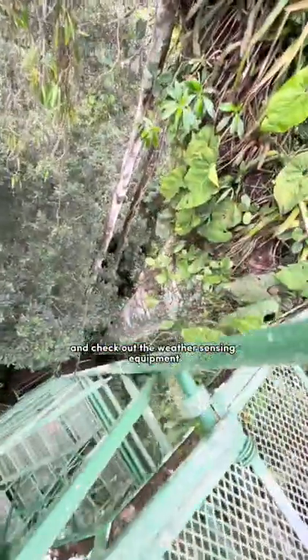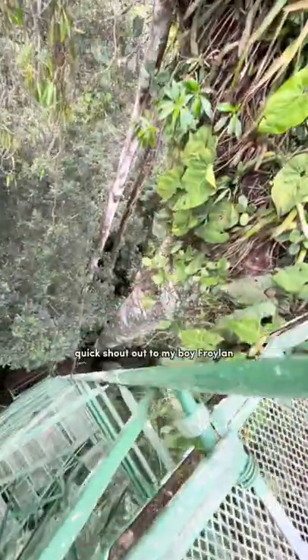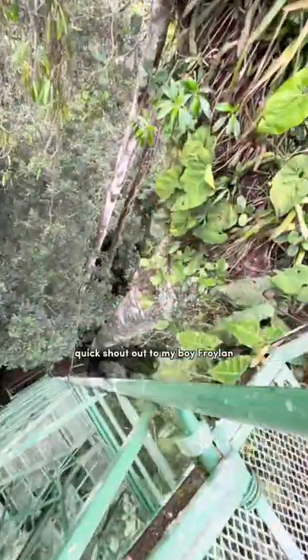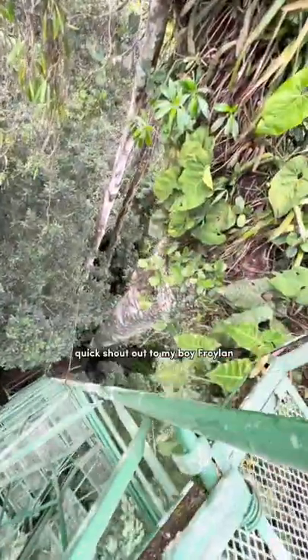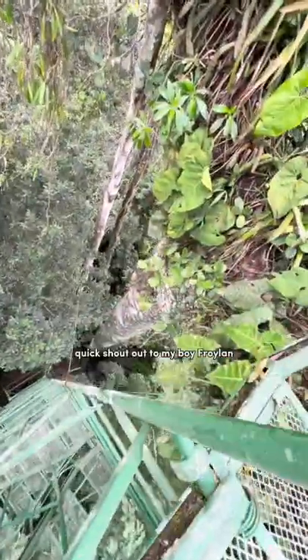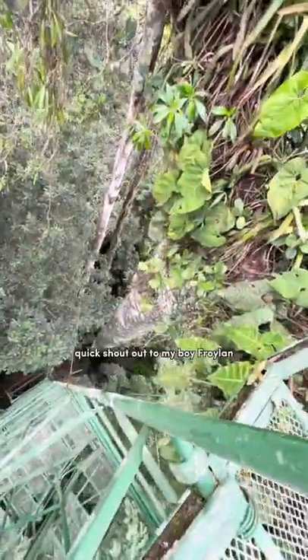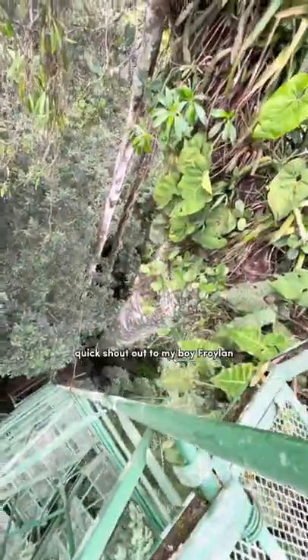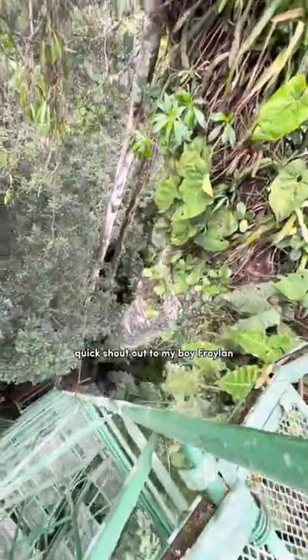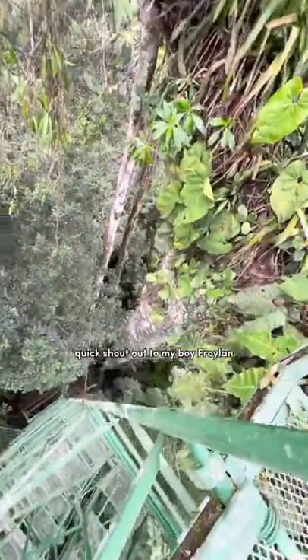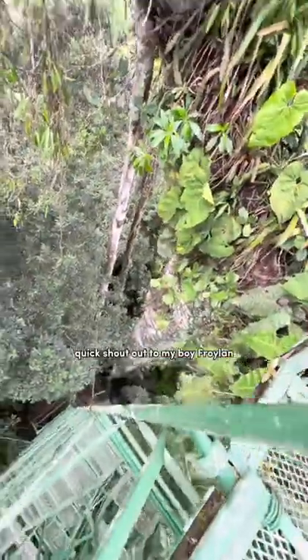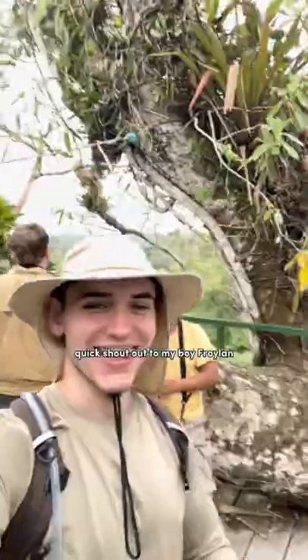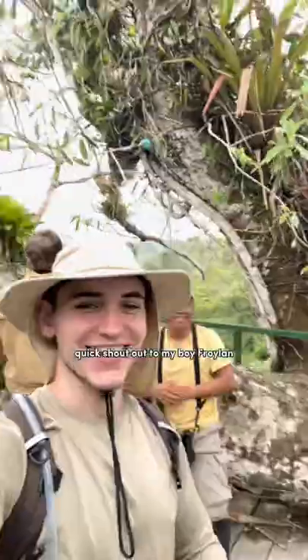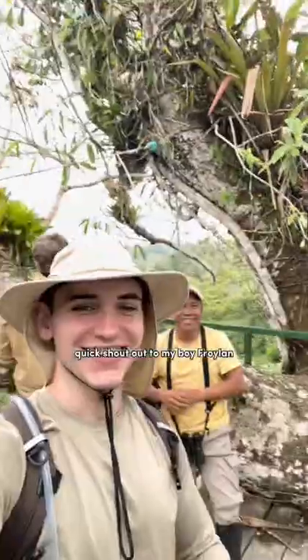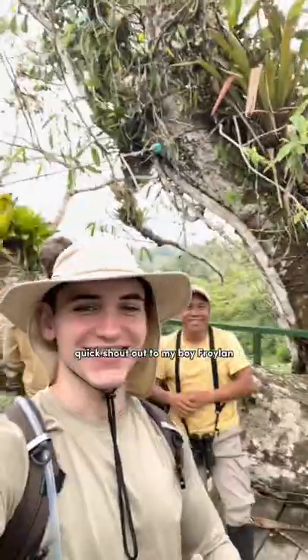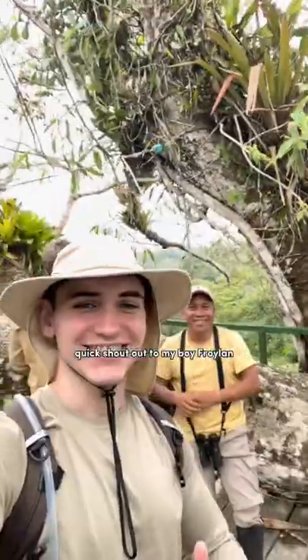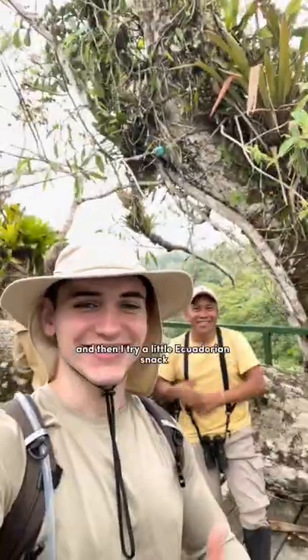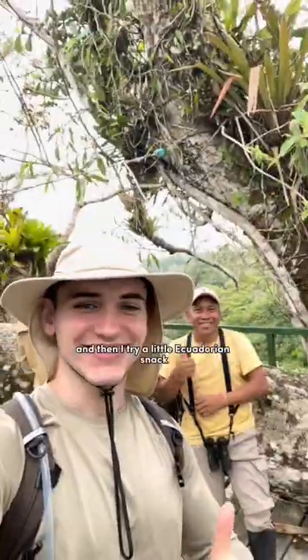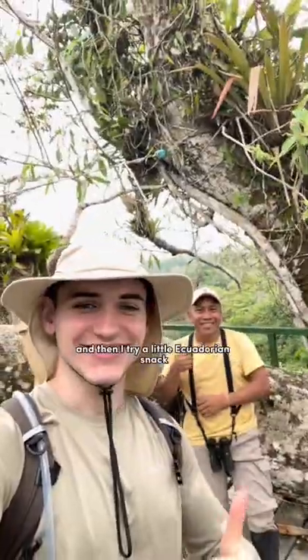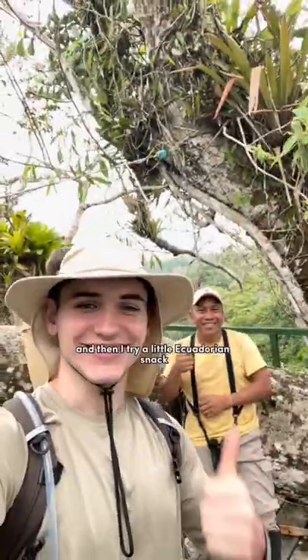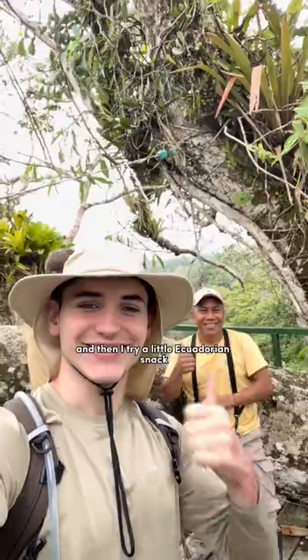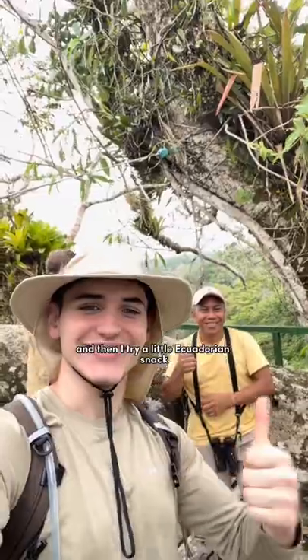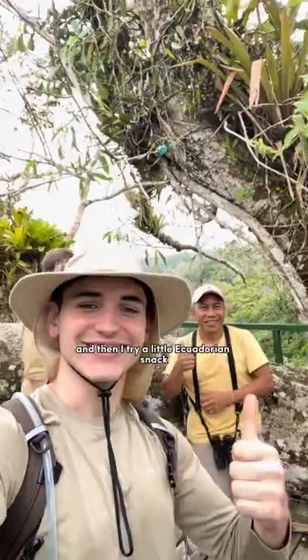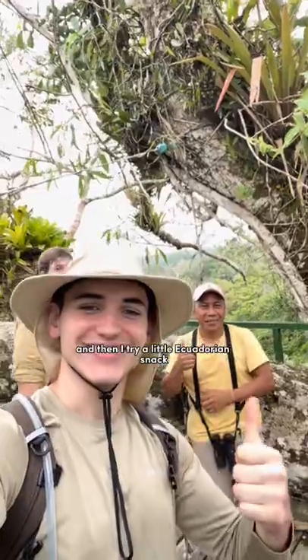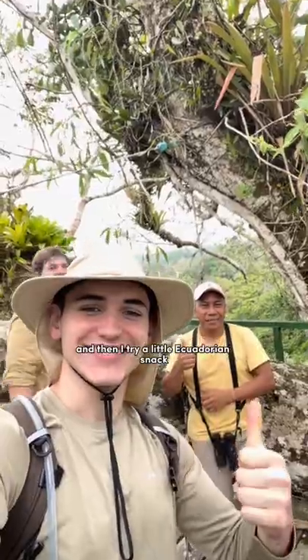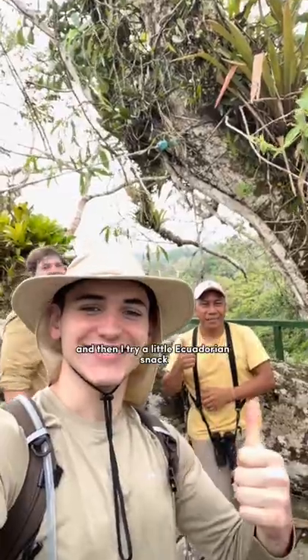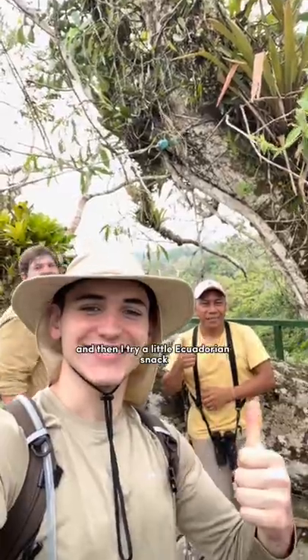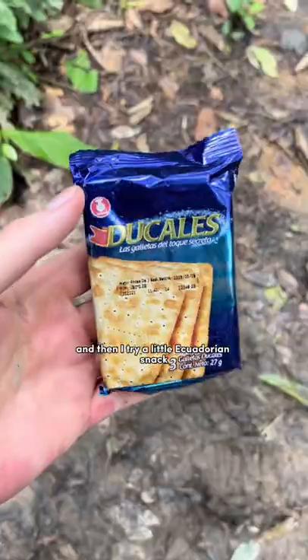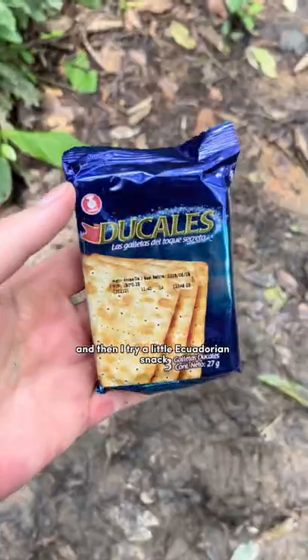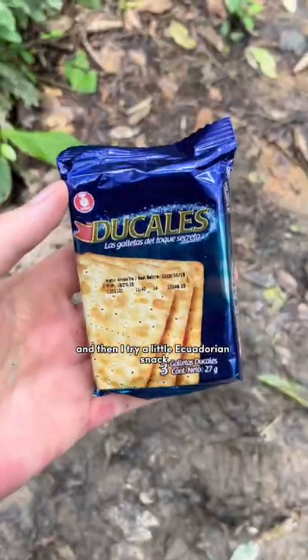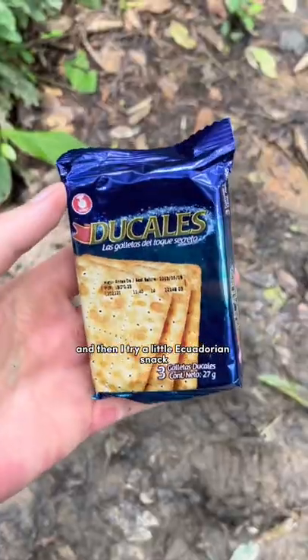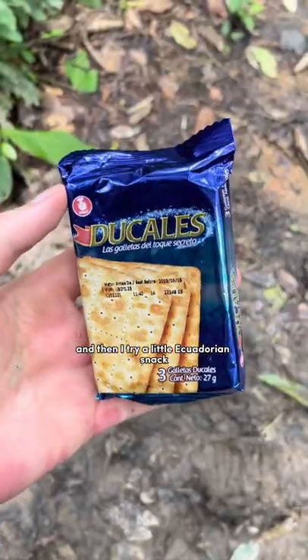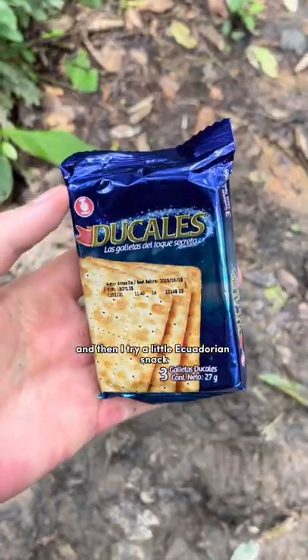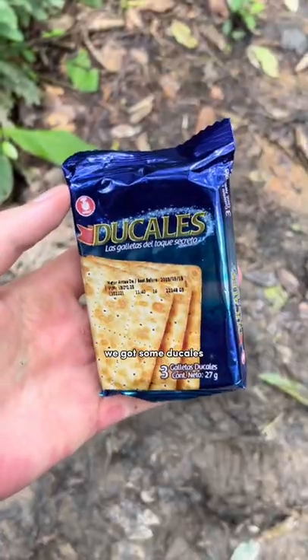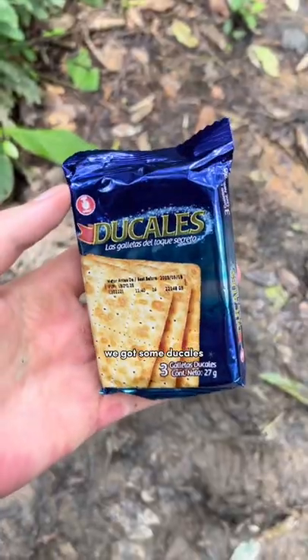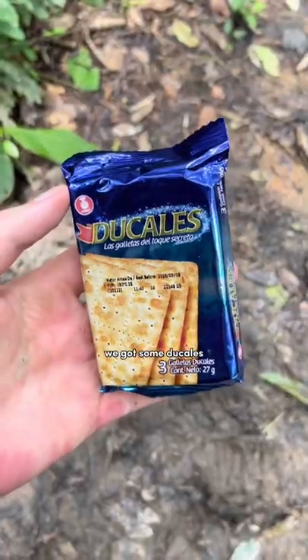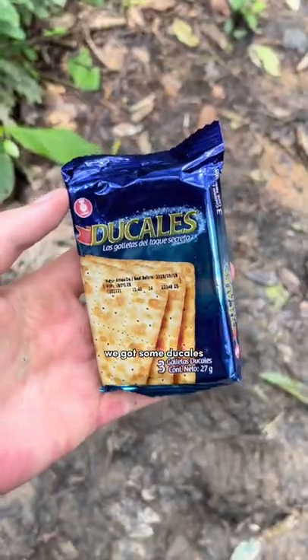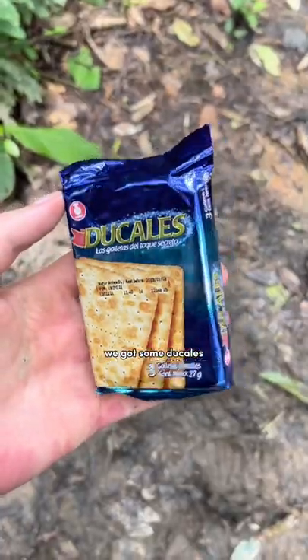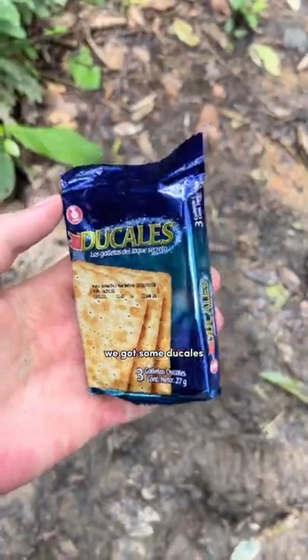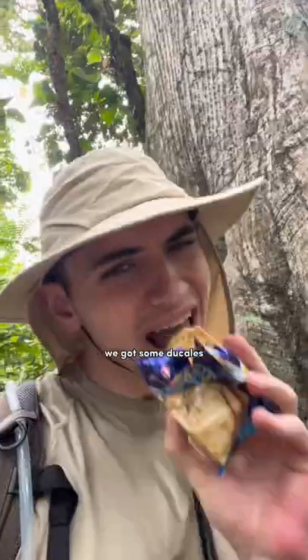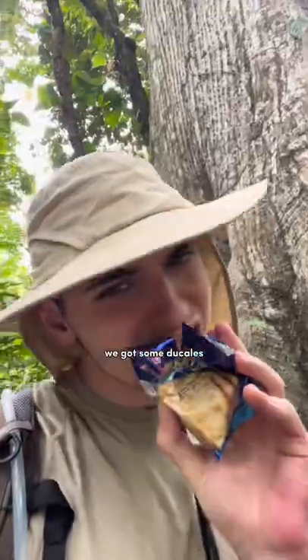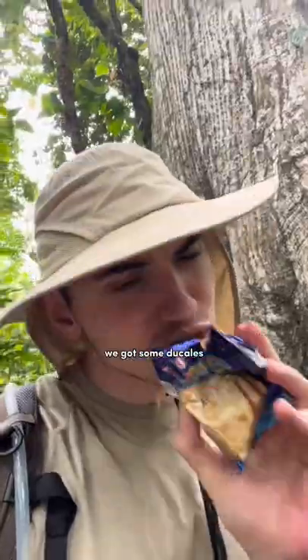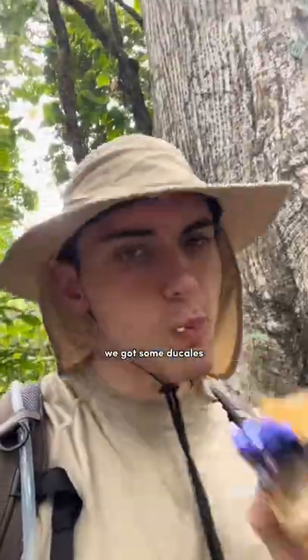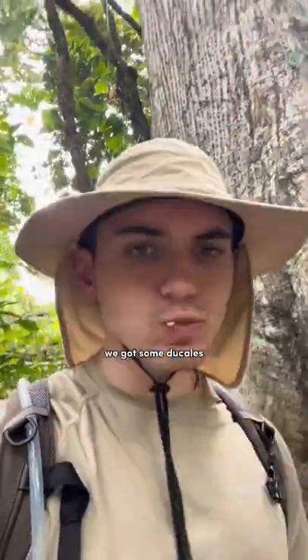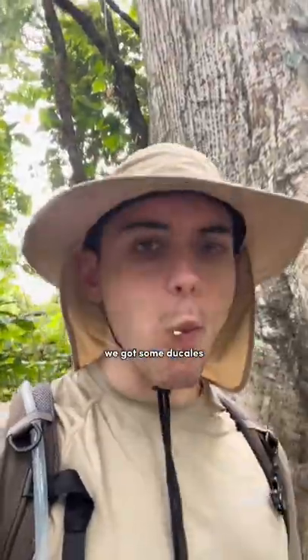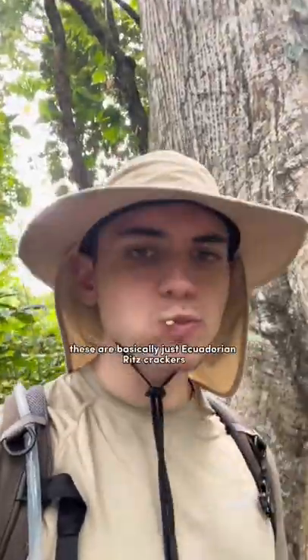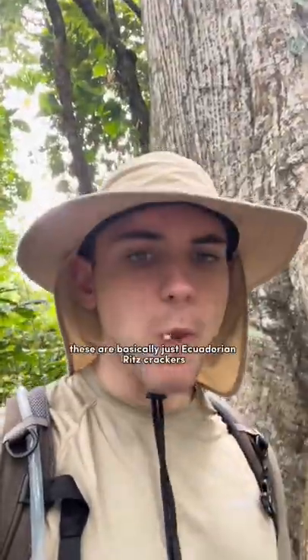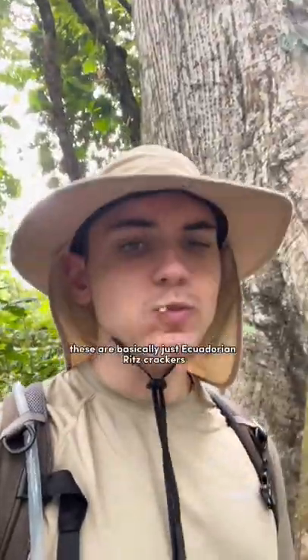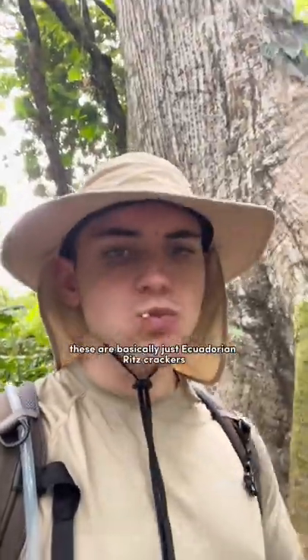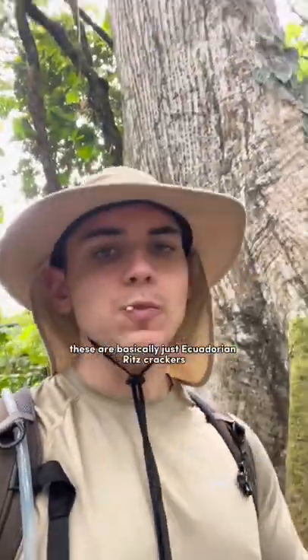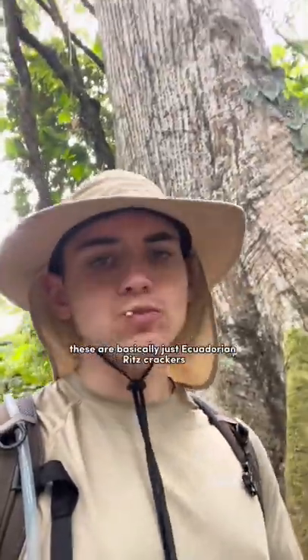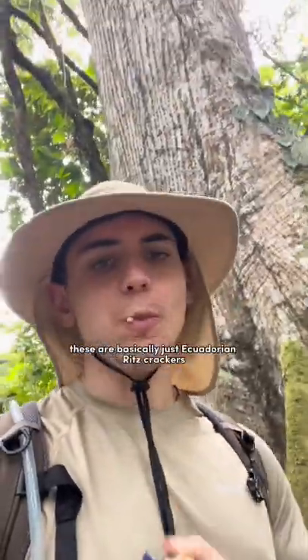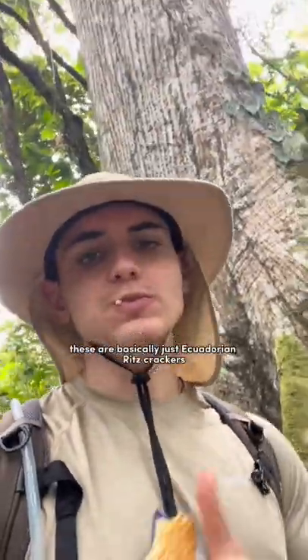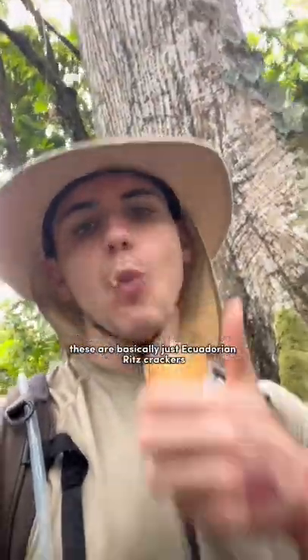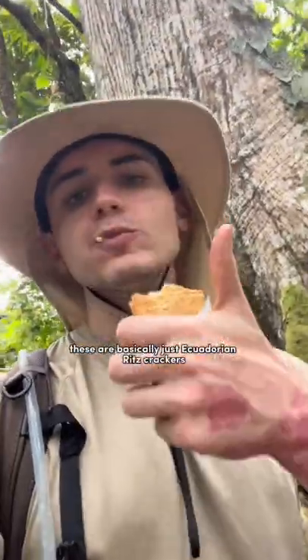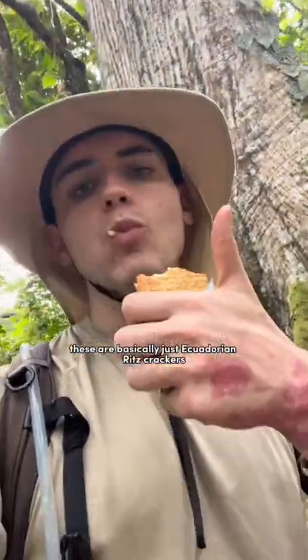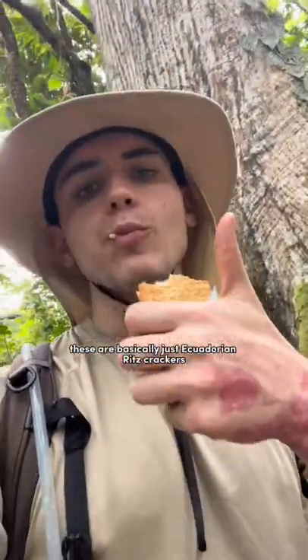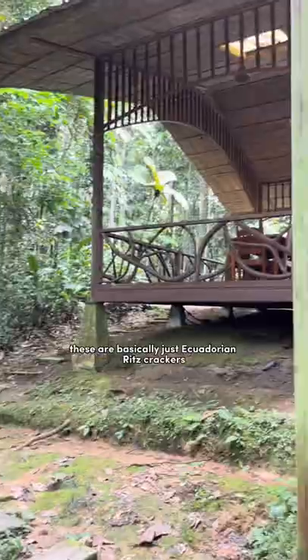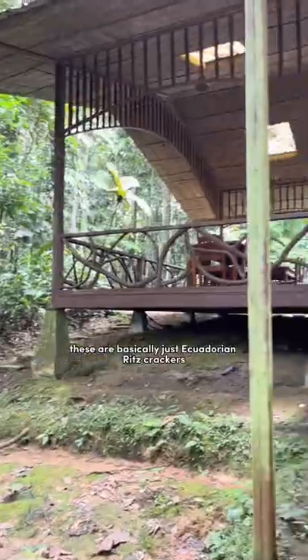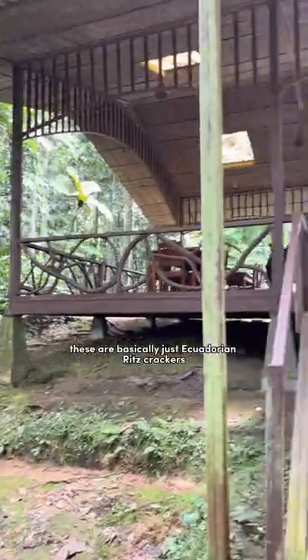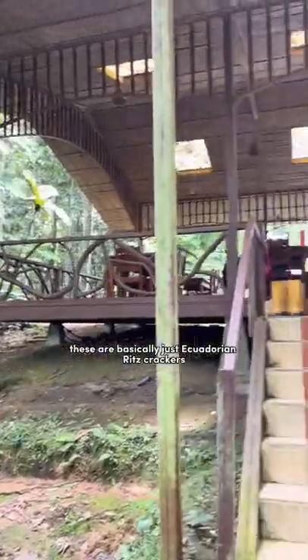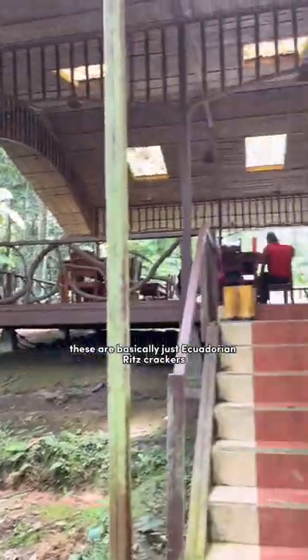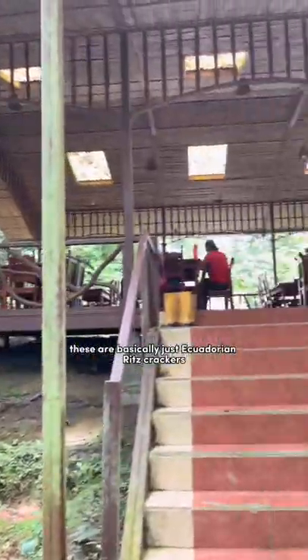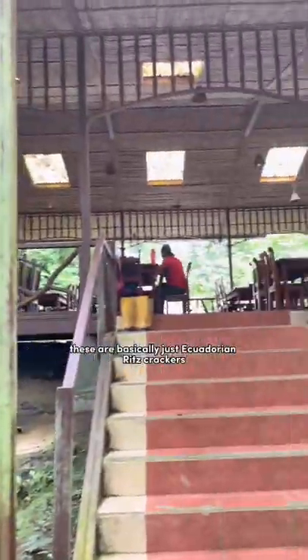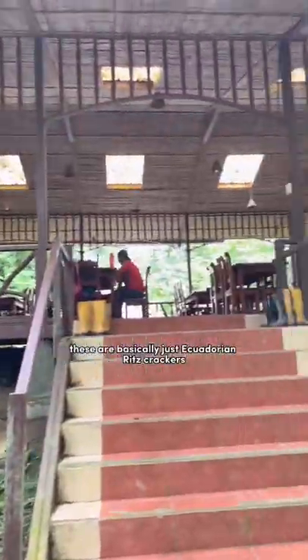Quick shout out to my boy Froelan. And then I try a little Ecuadorian snack — we got some Ducales. These are basically just Ecuadorian Ritz crackers.